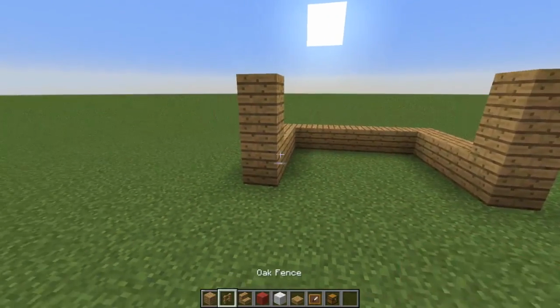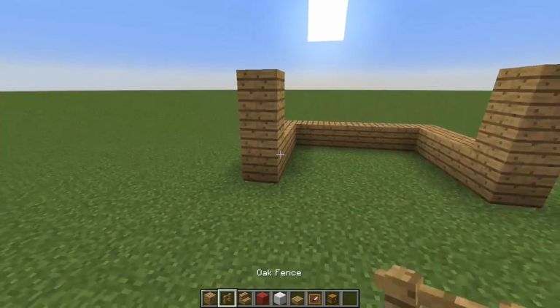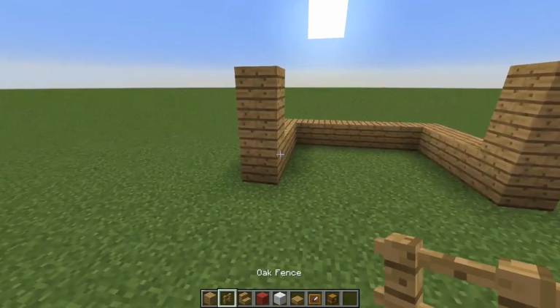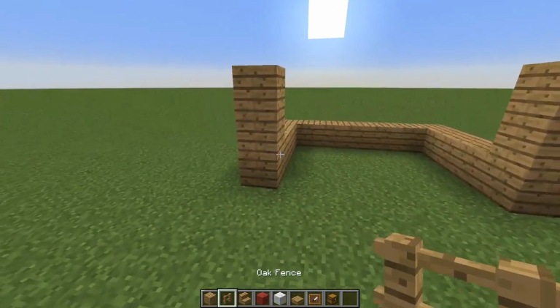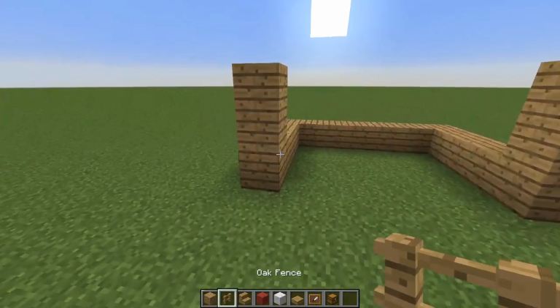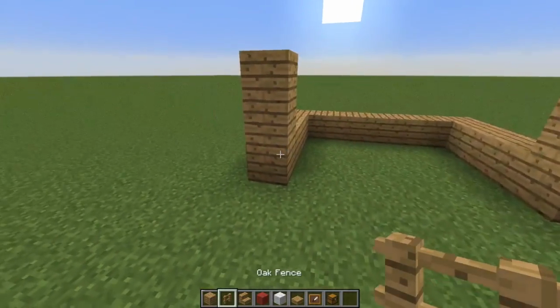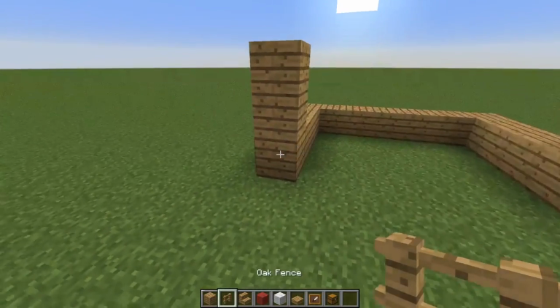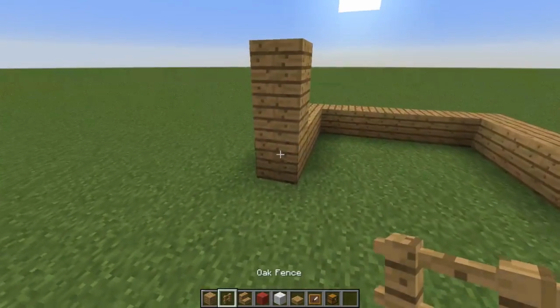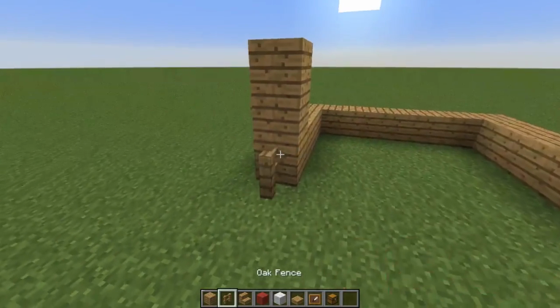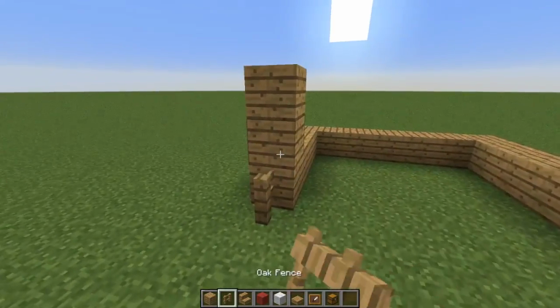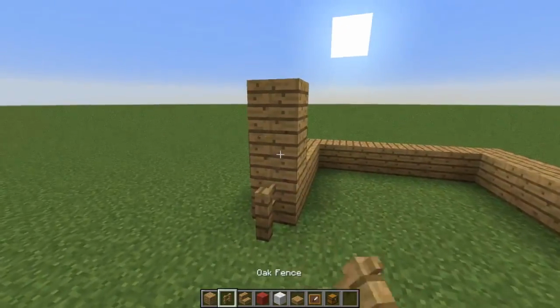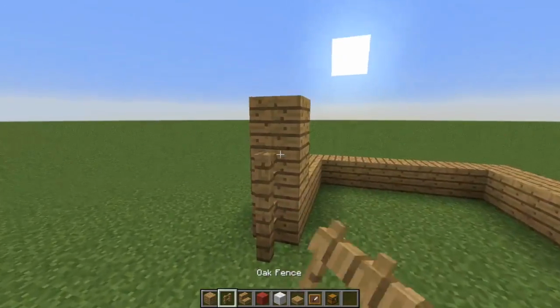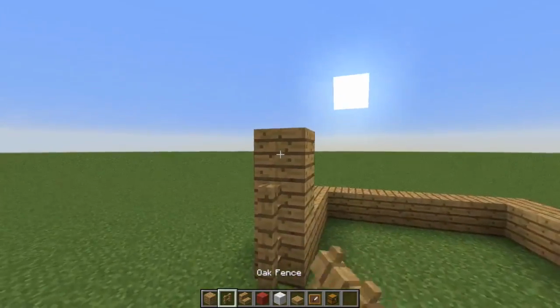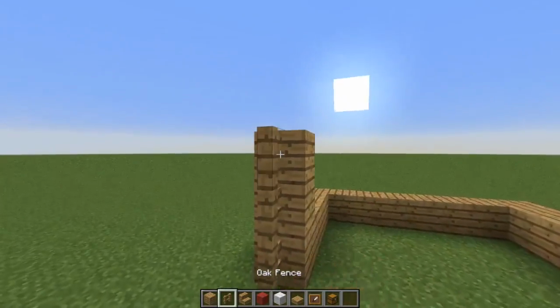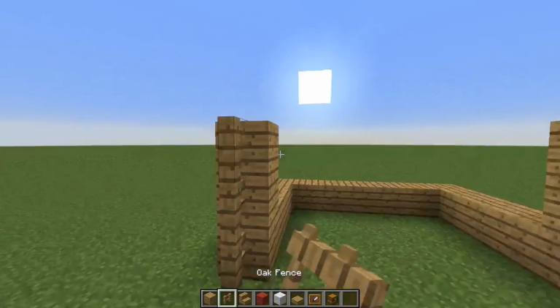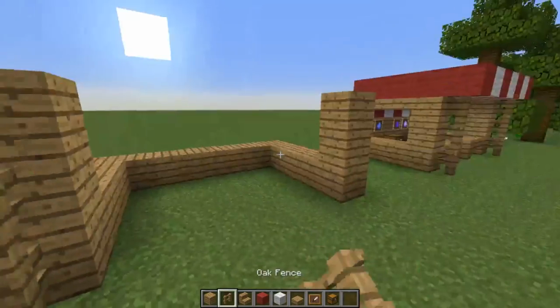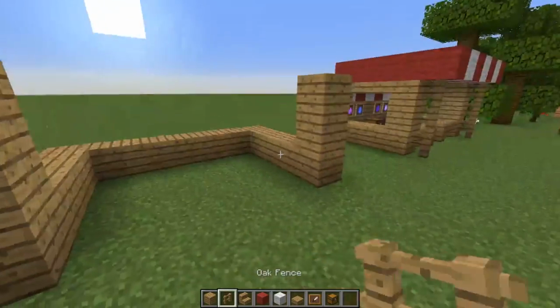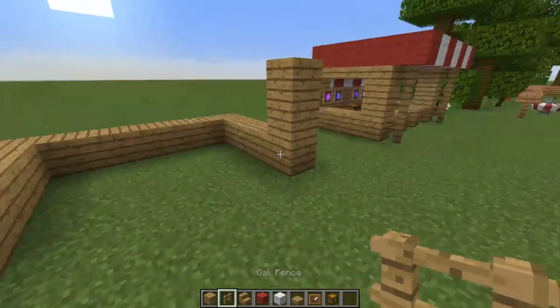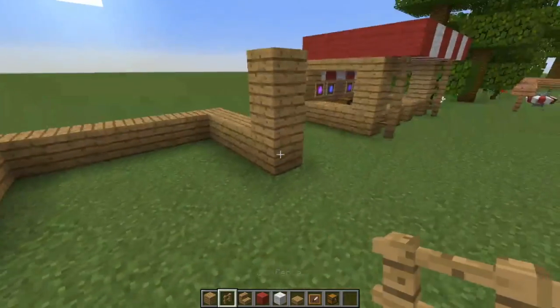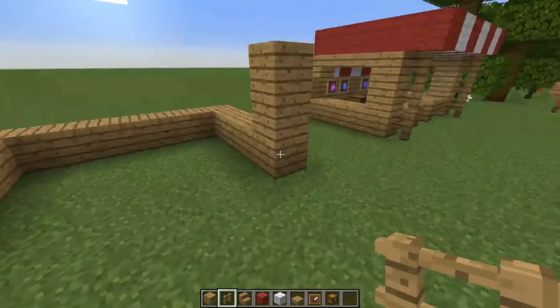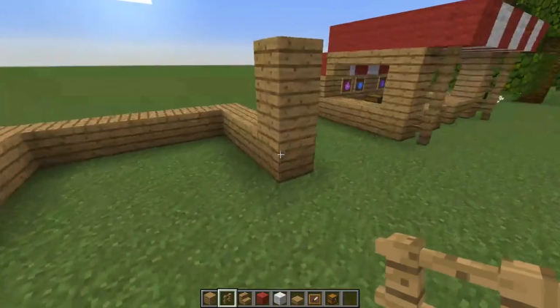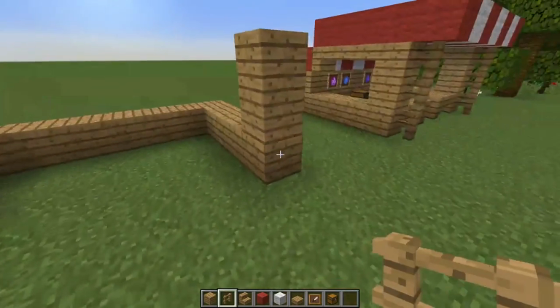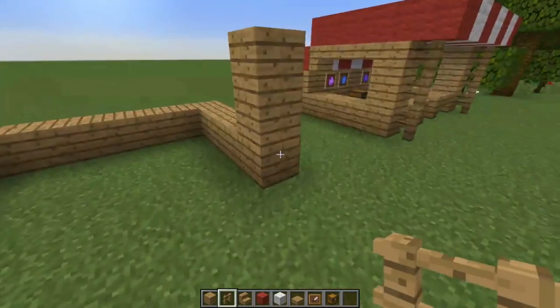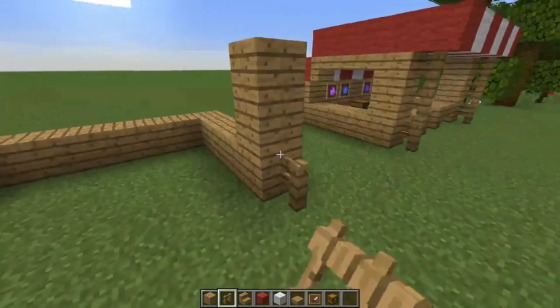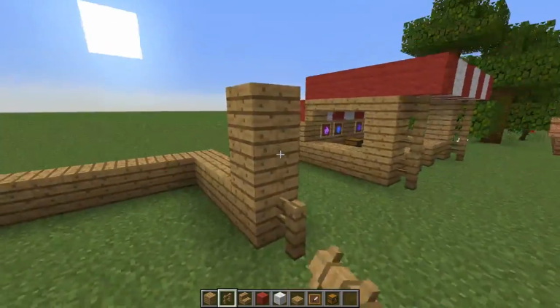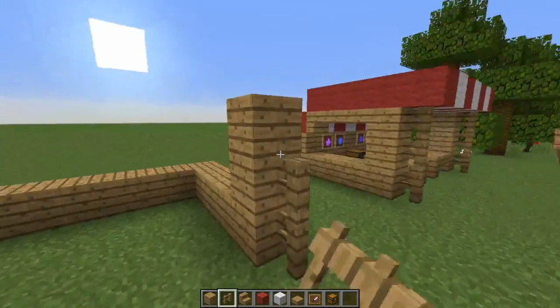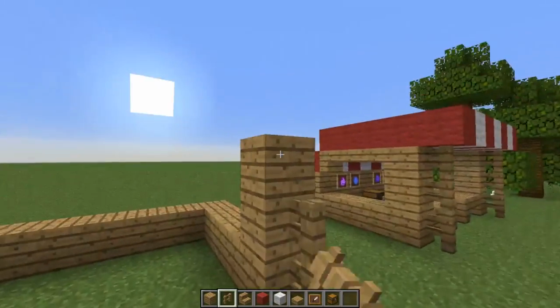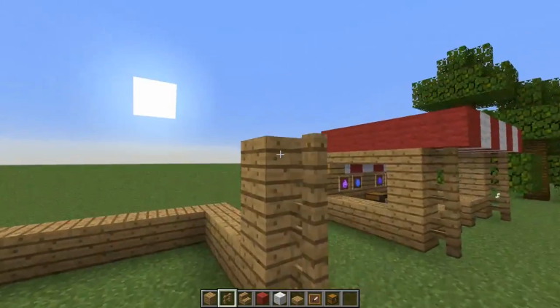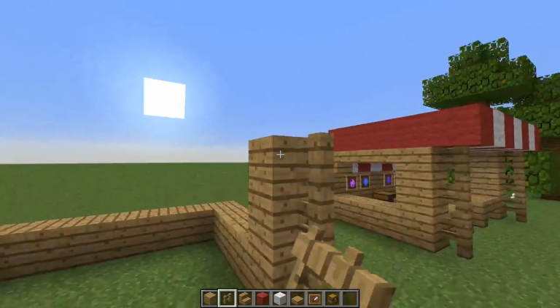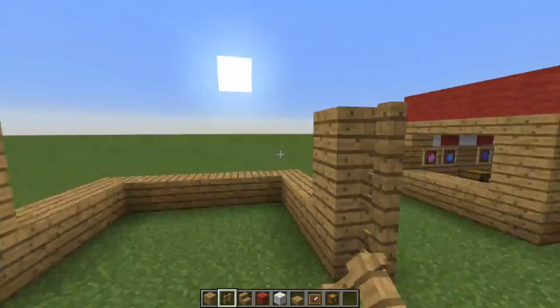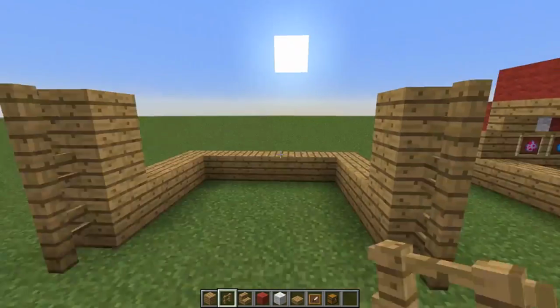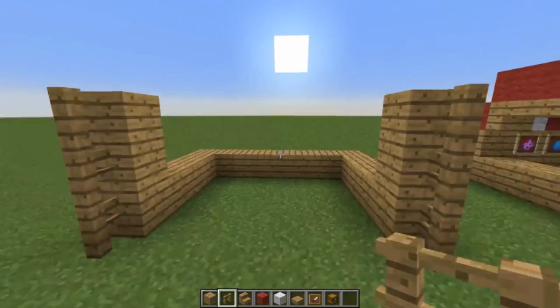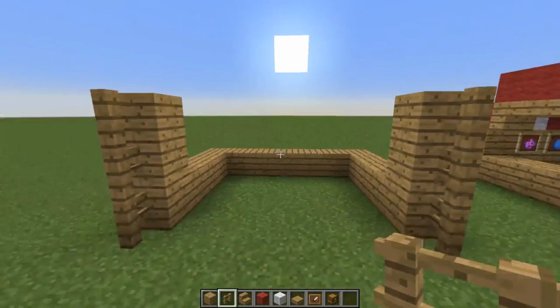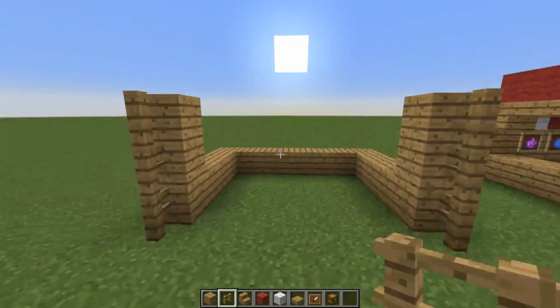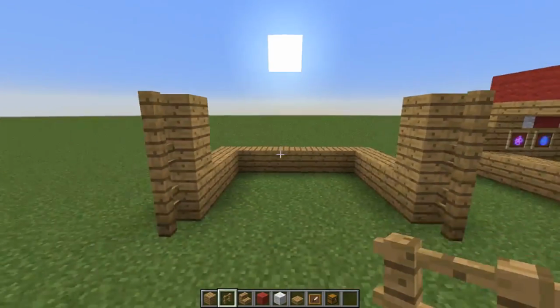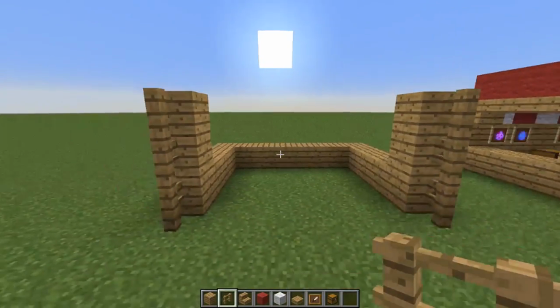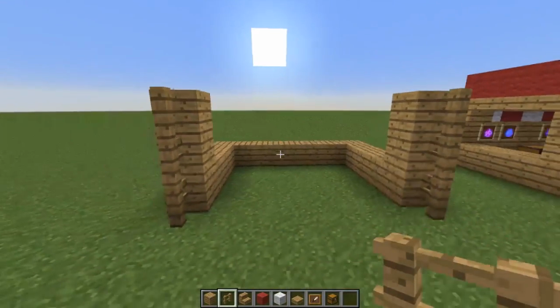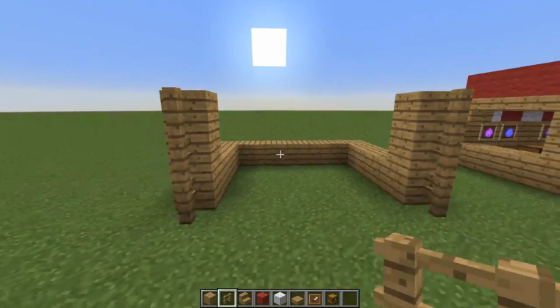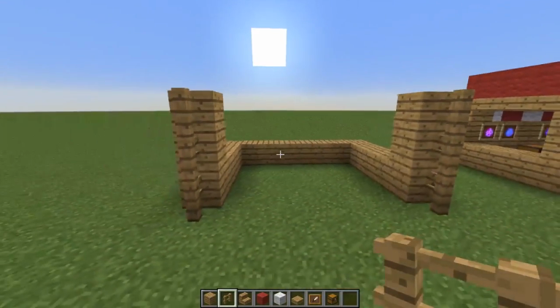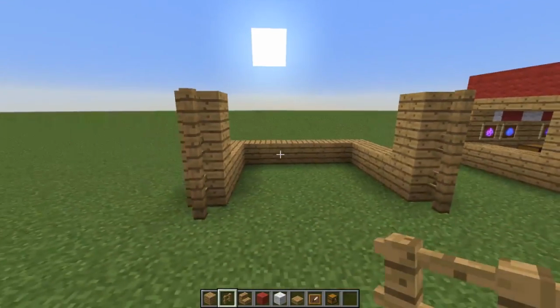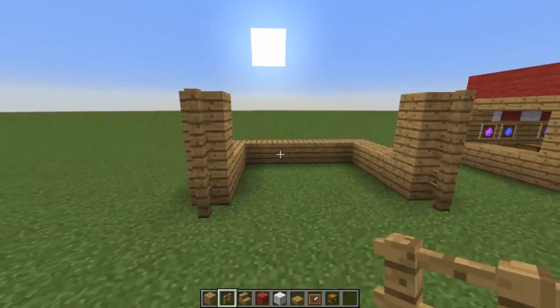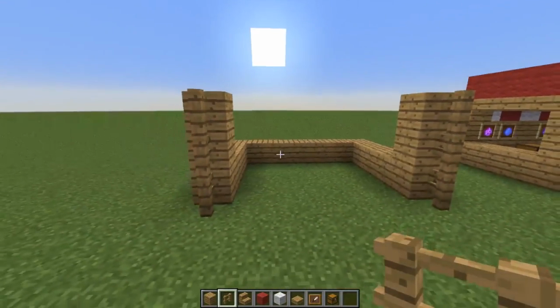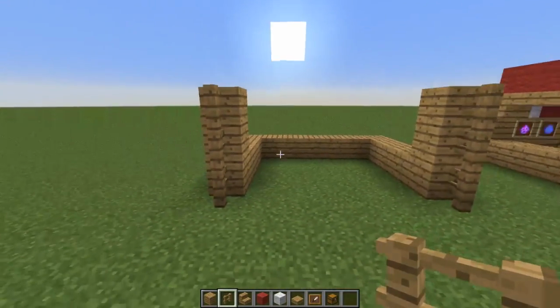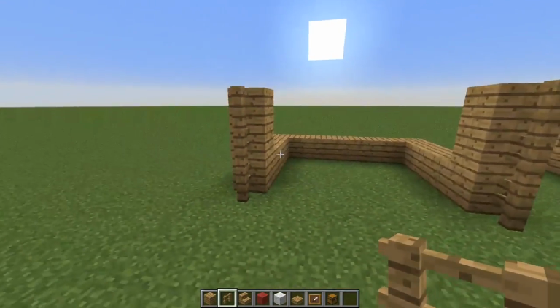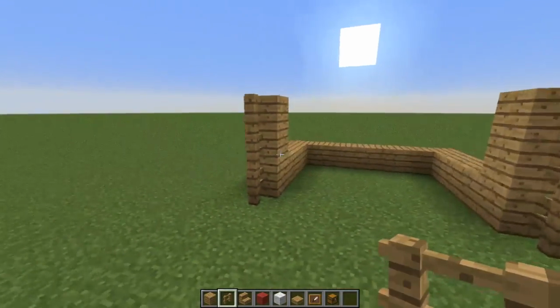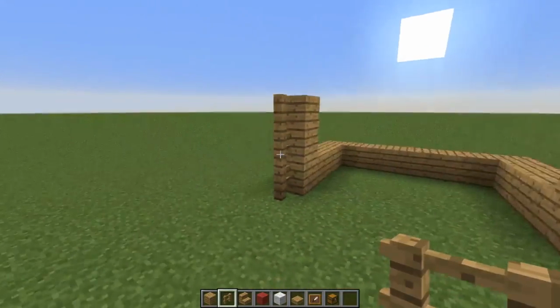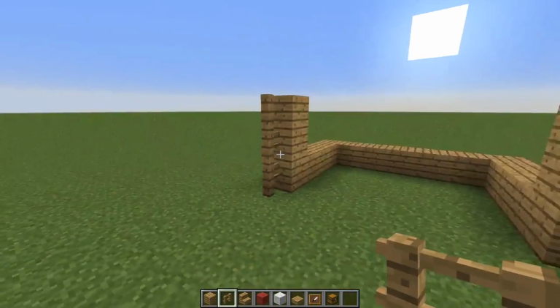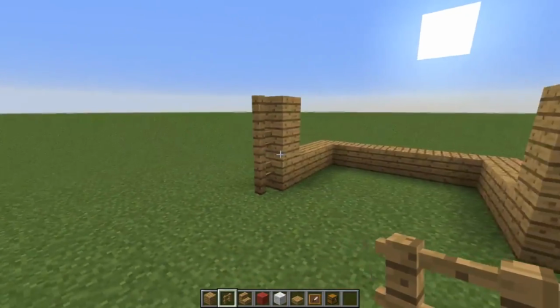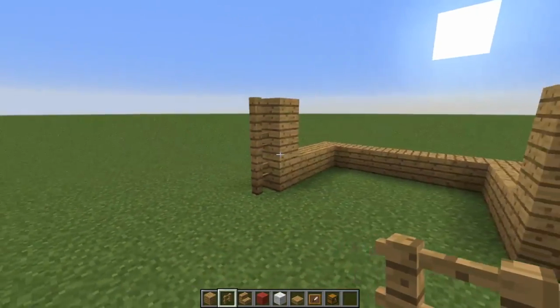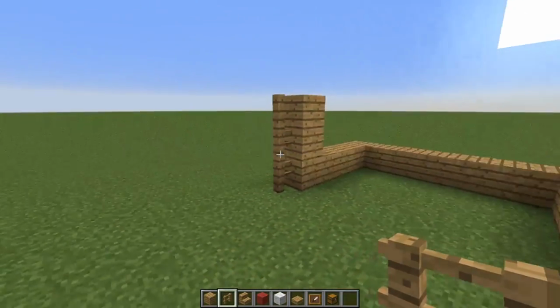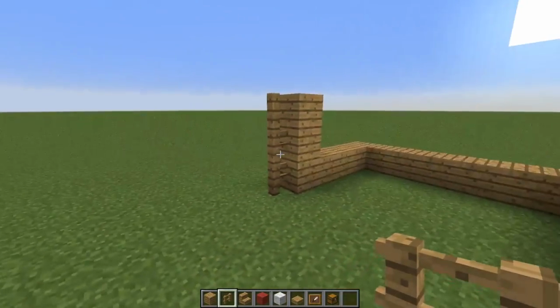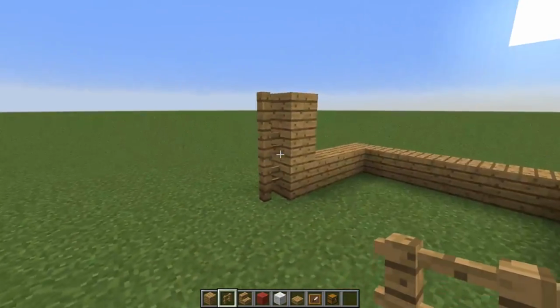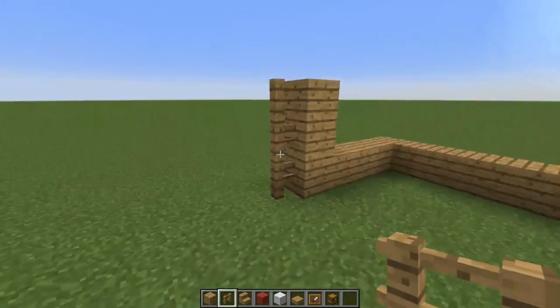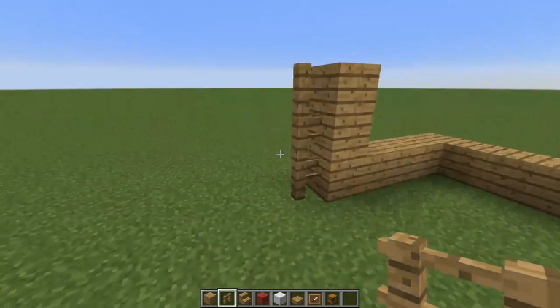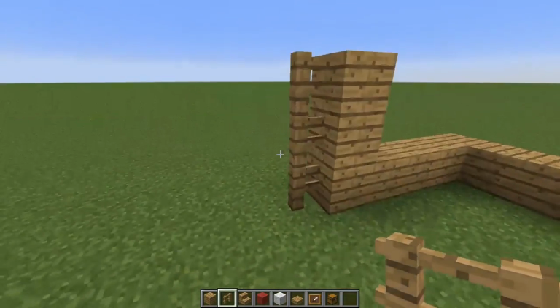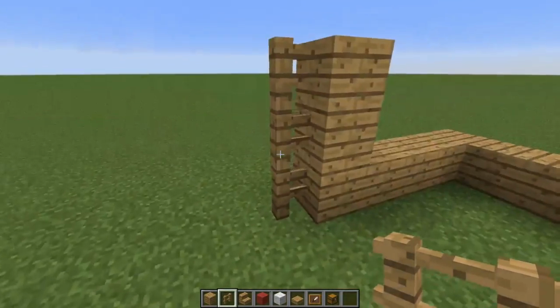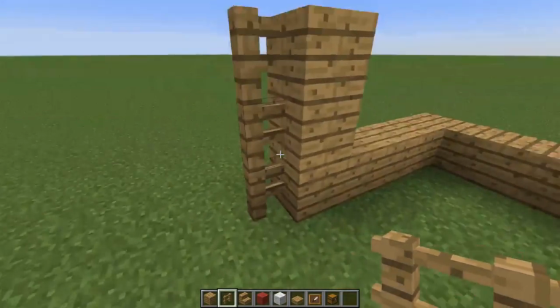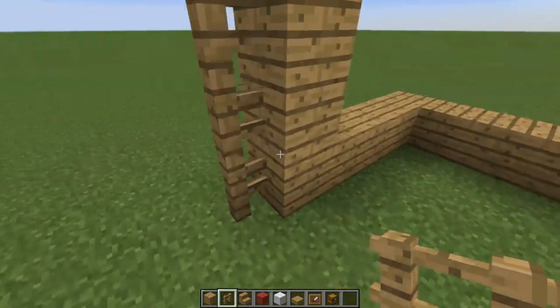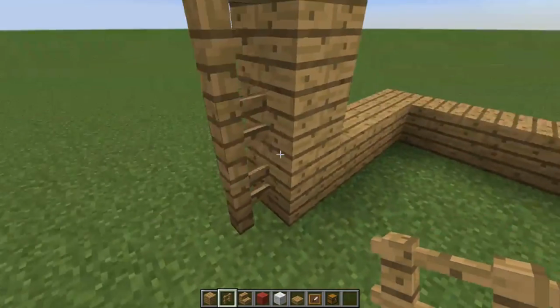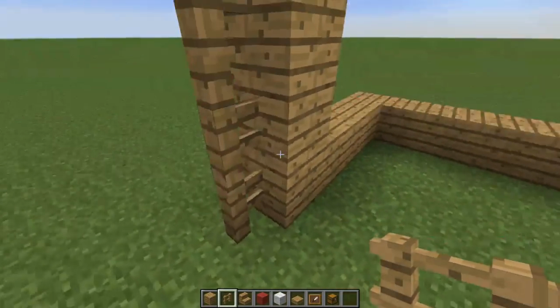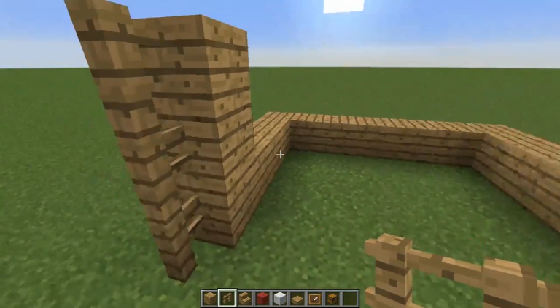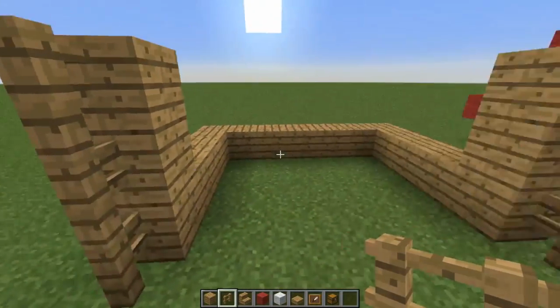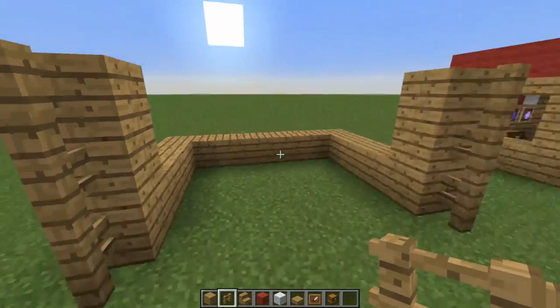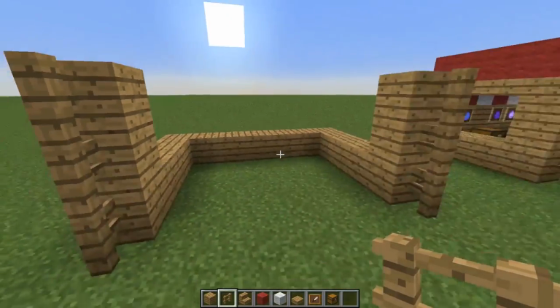Now you're going to place some oak fences on the front to give that a little bit of definition — something kind of cool to look at, a little bit of detail.